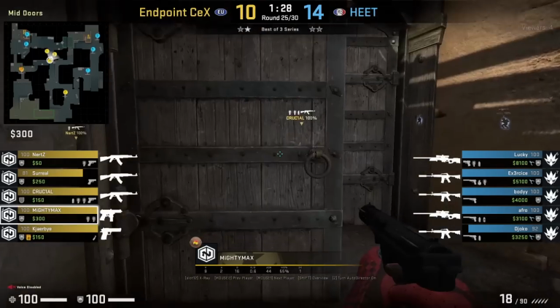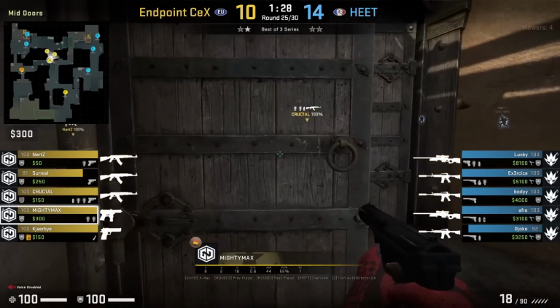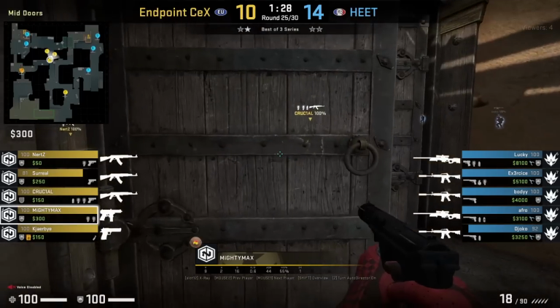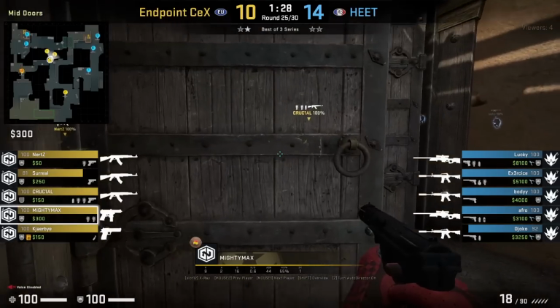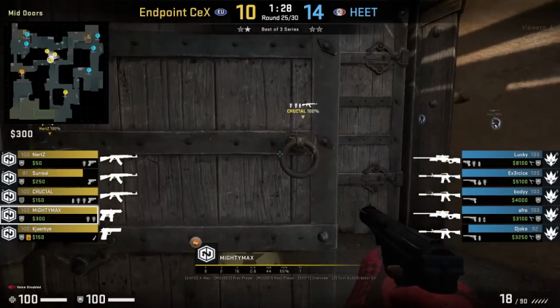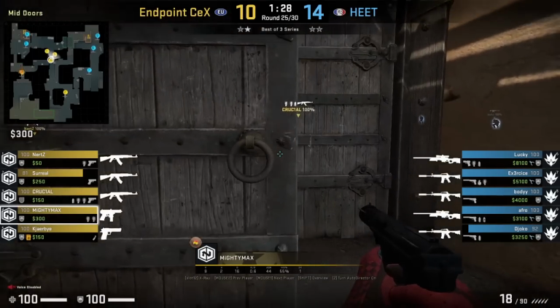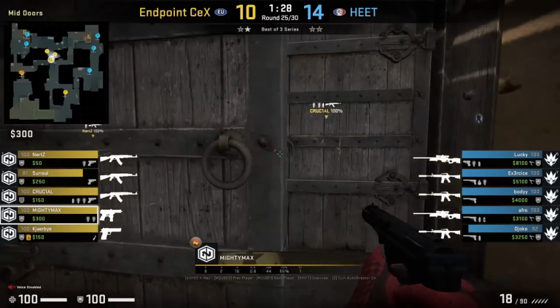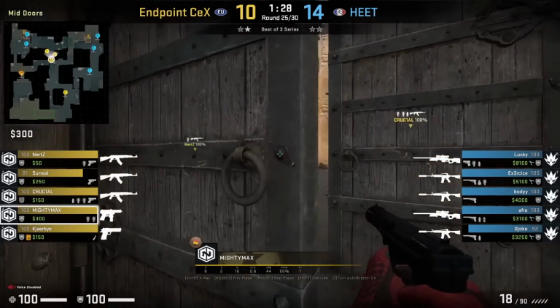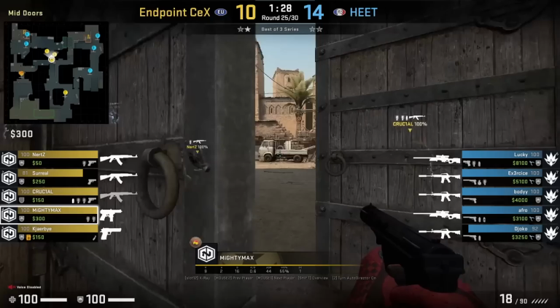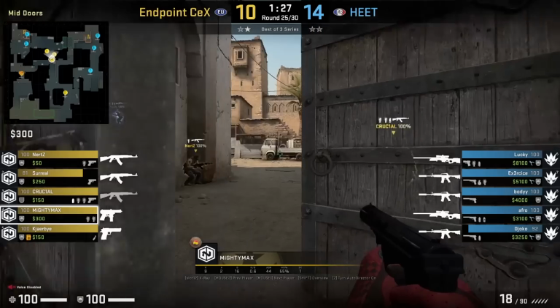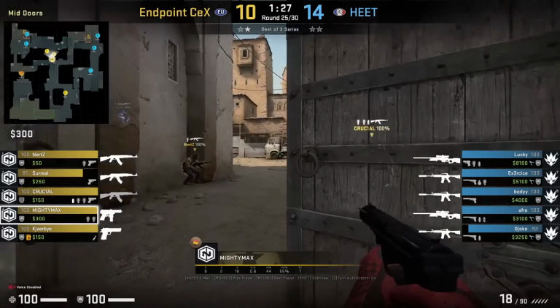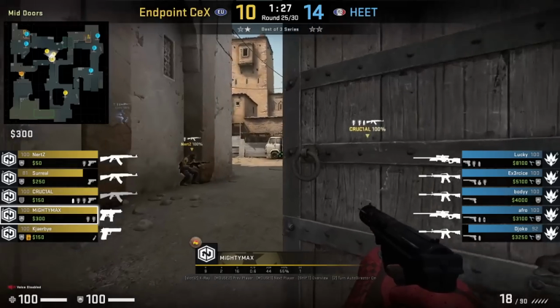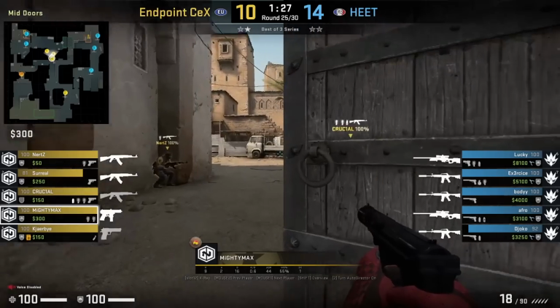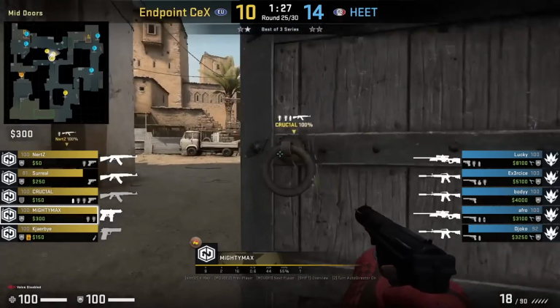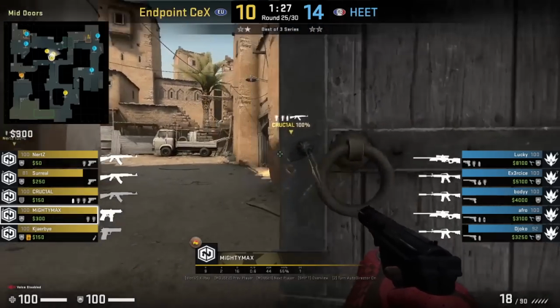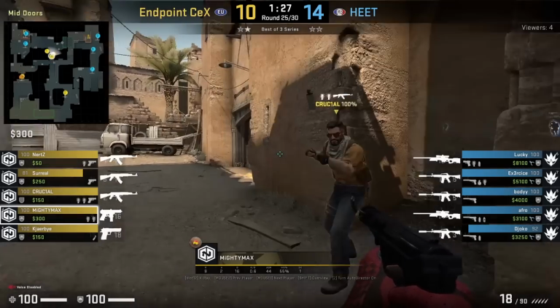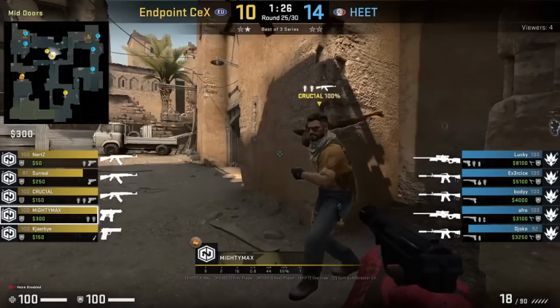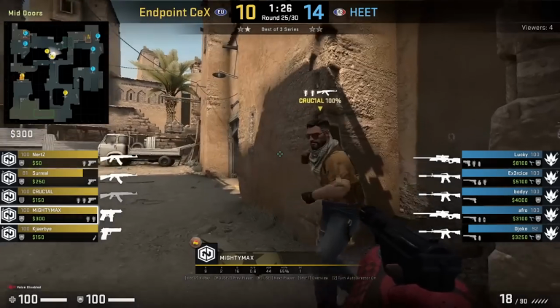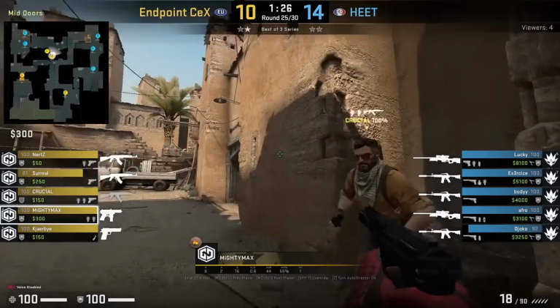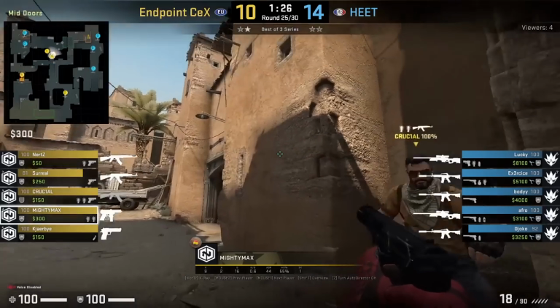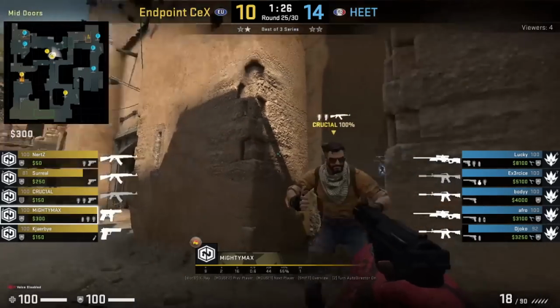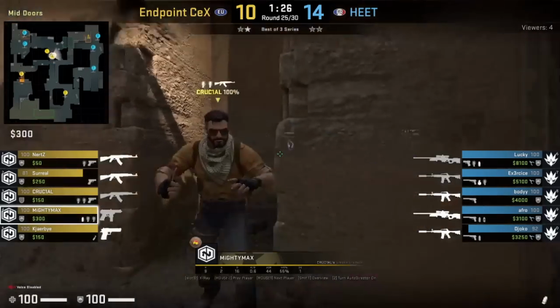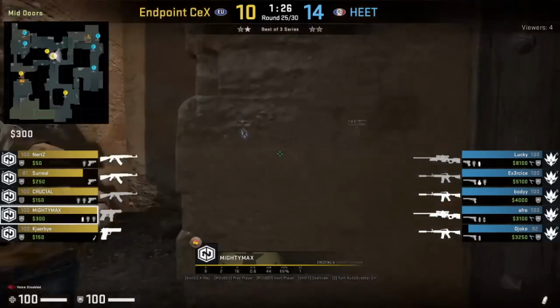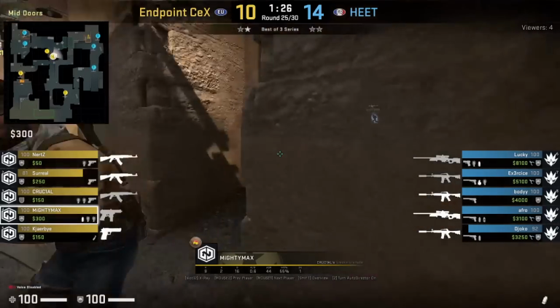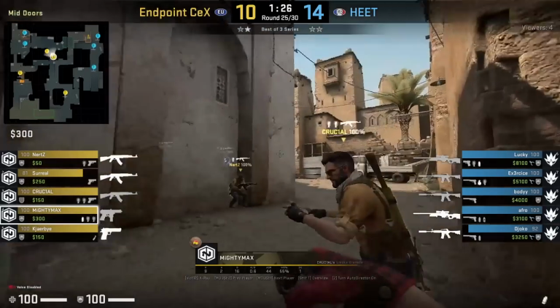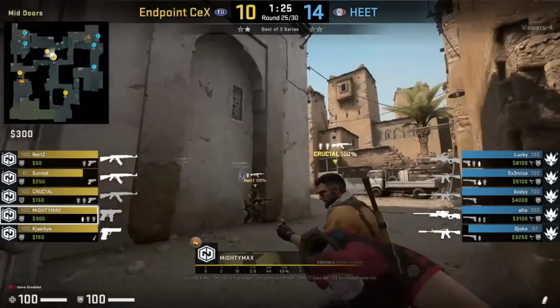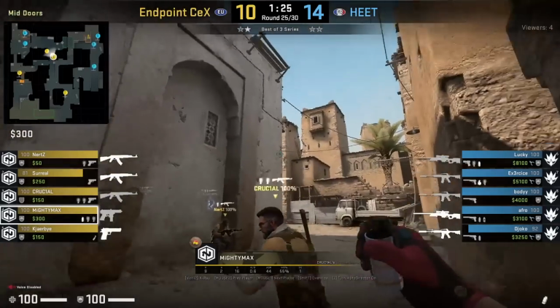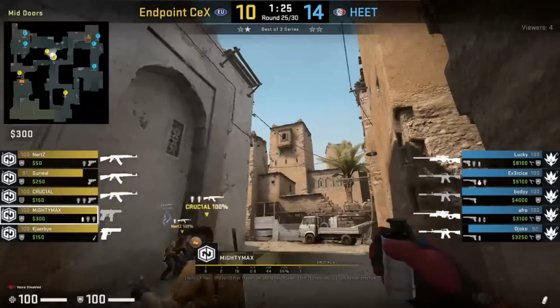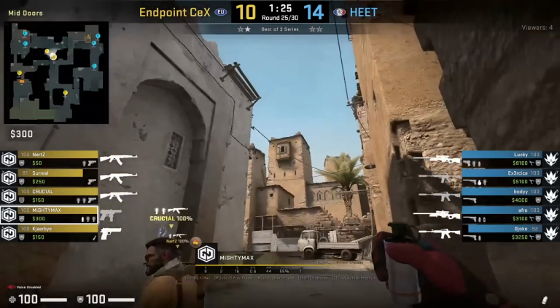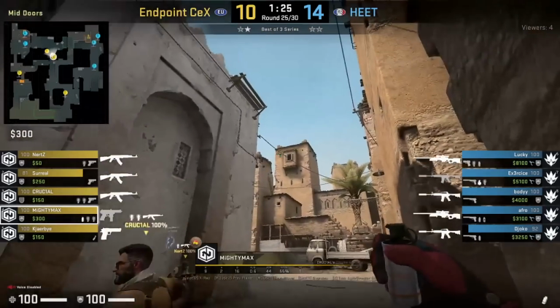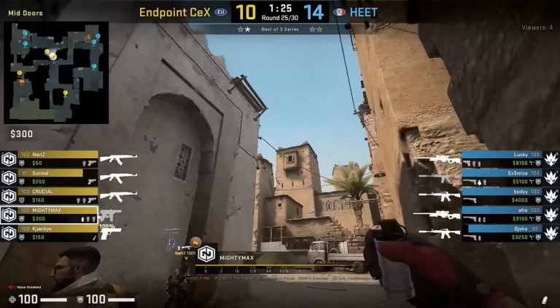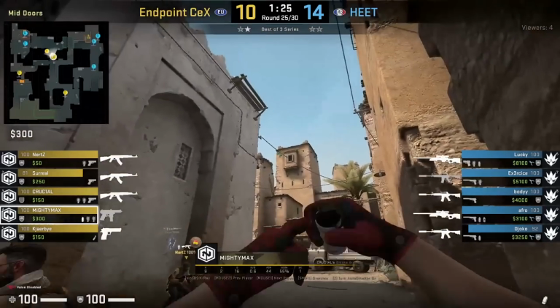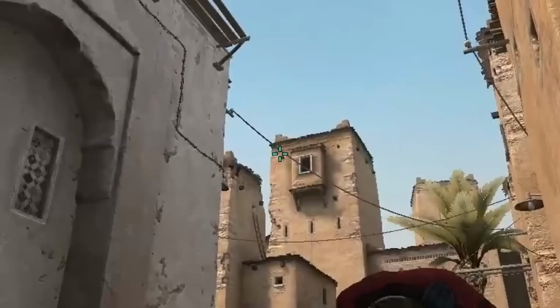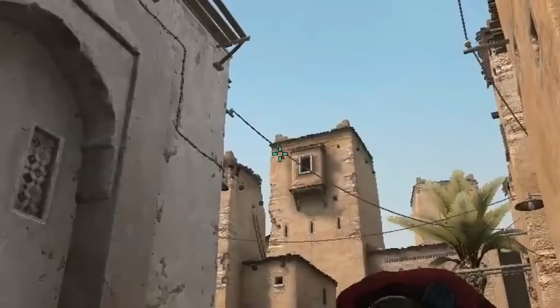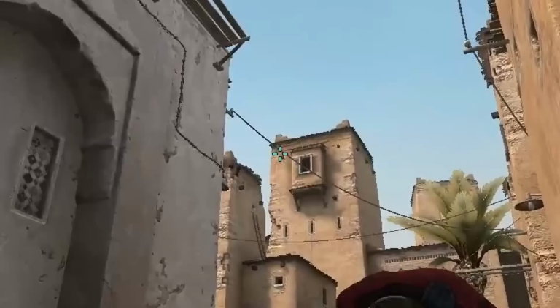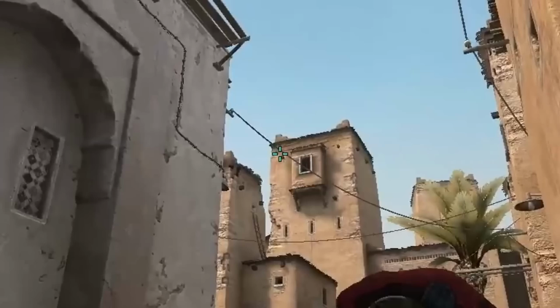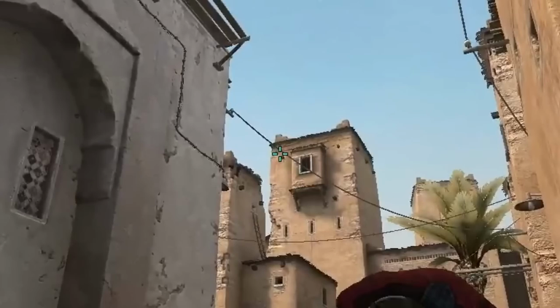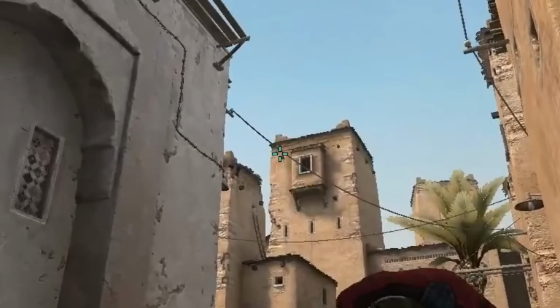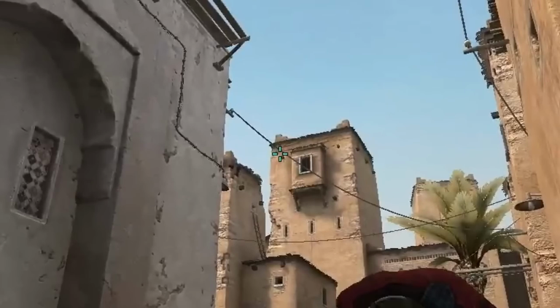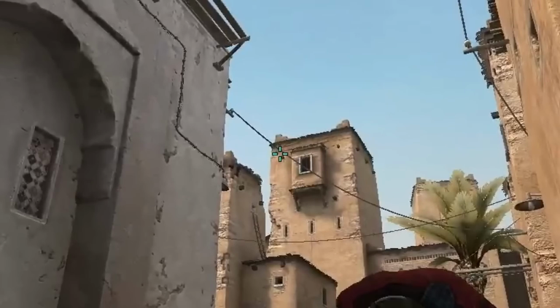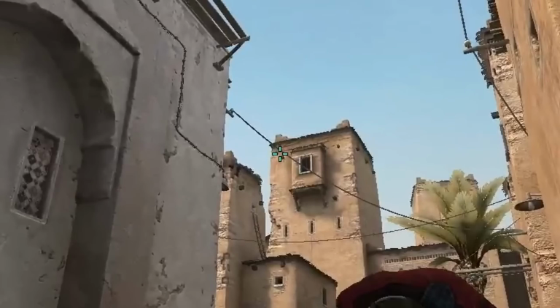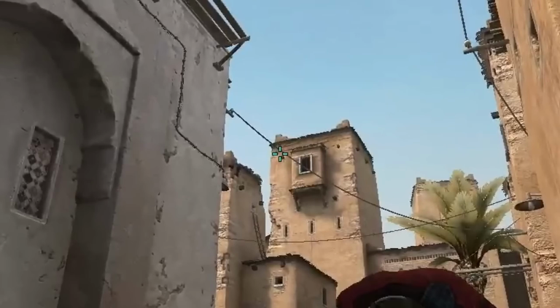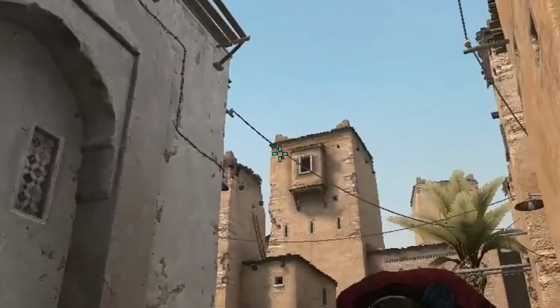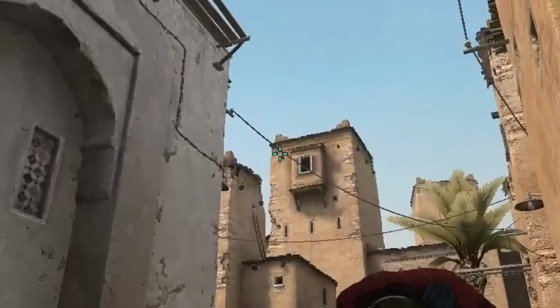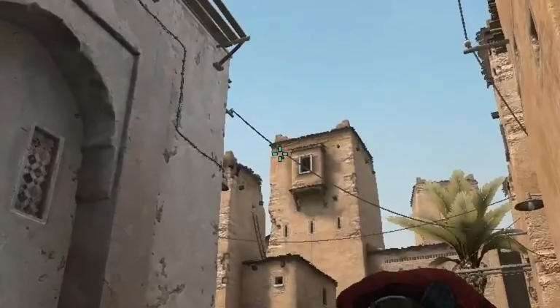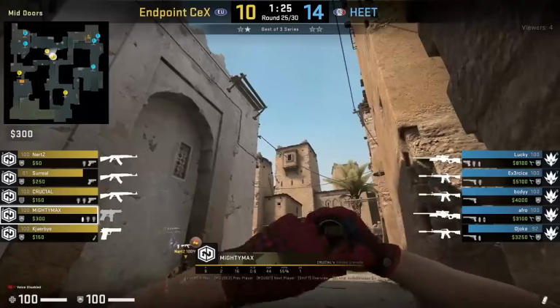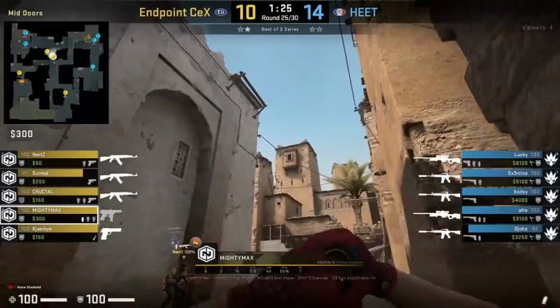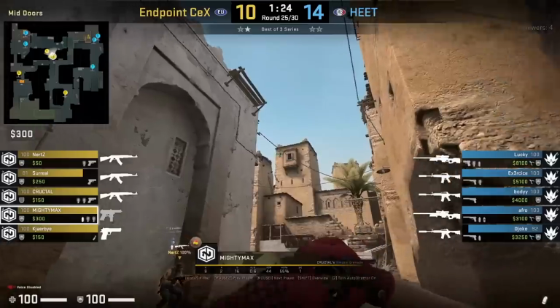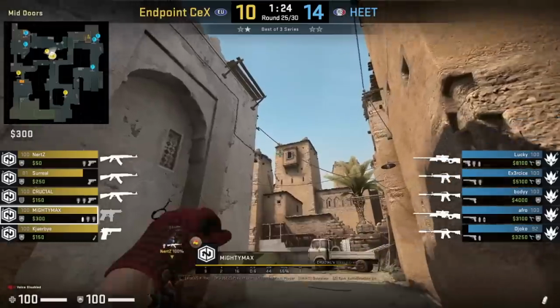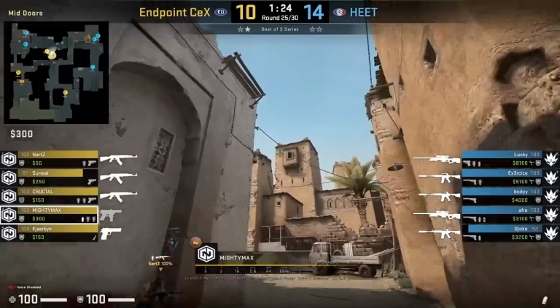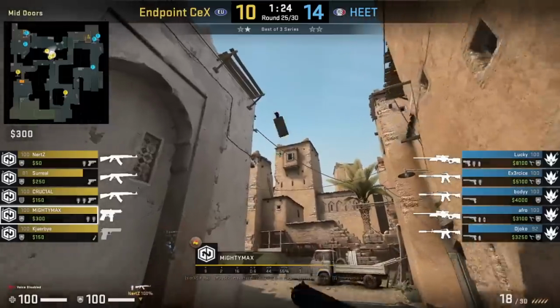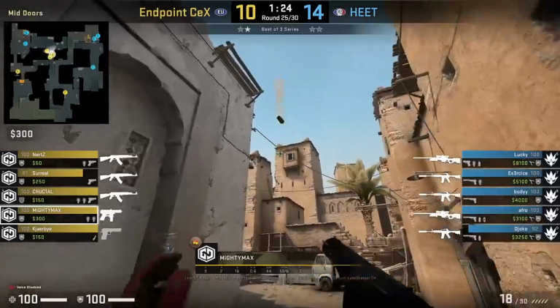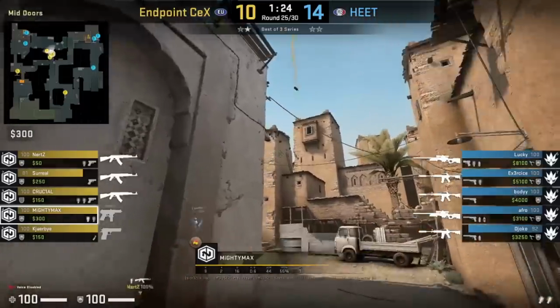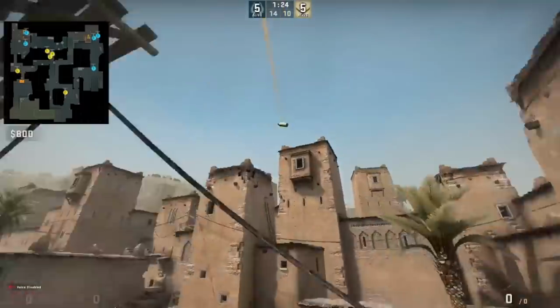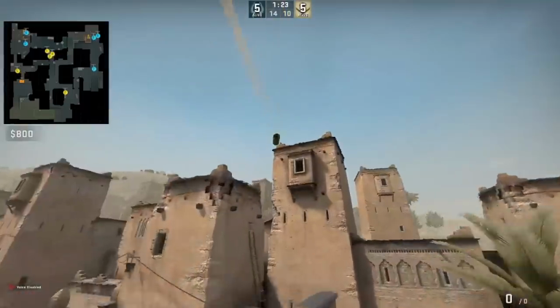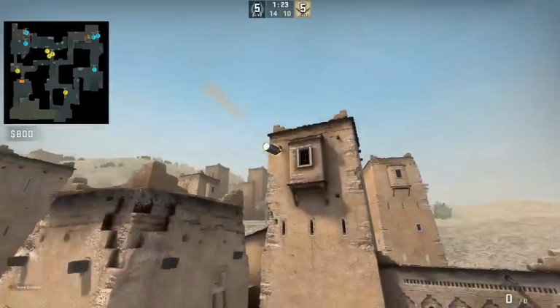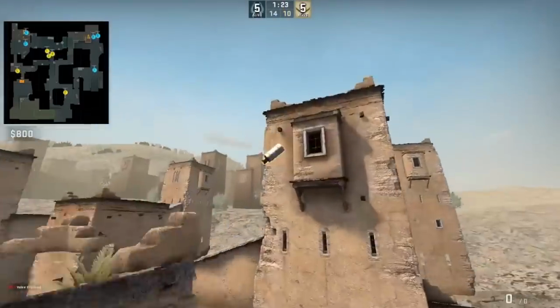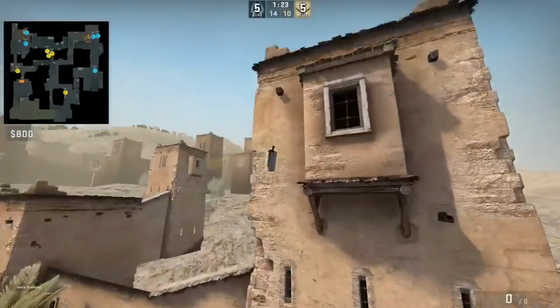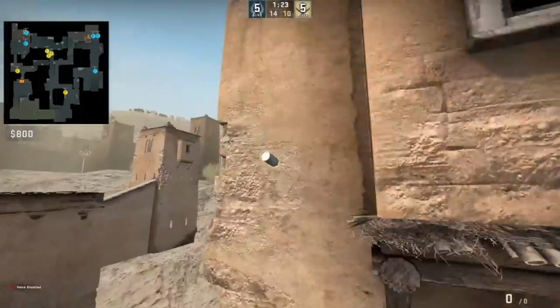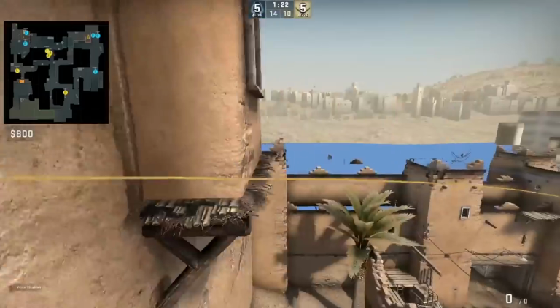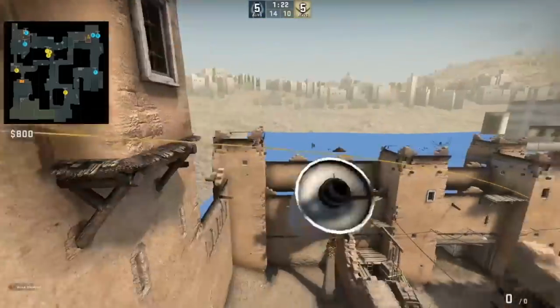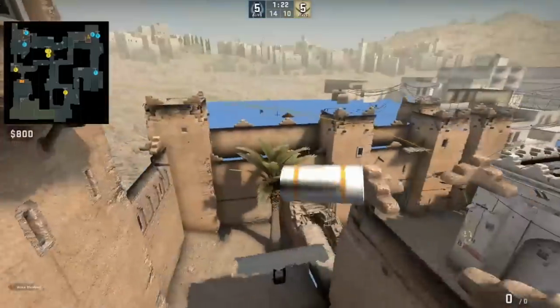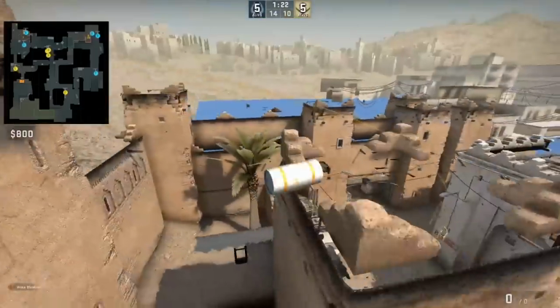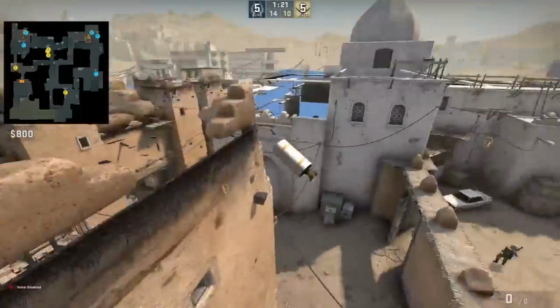In the same round, Mighty Max is going to smoke B door, staying behind mid door, aims as shown, runs one step forward and jump throw.